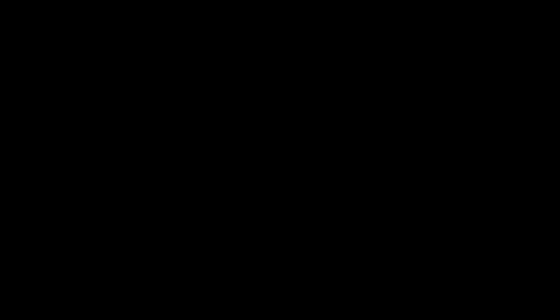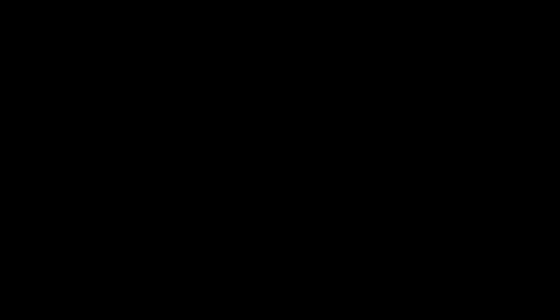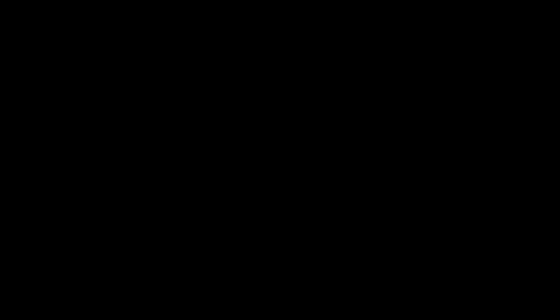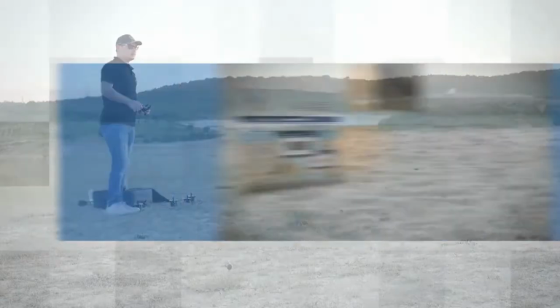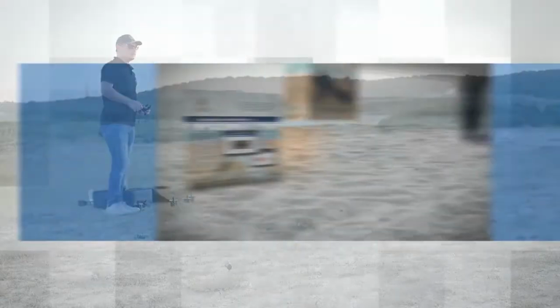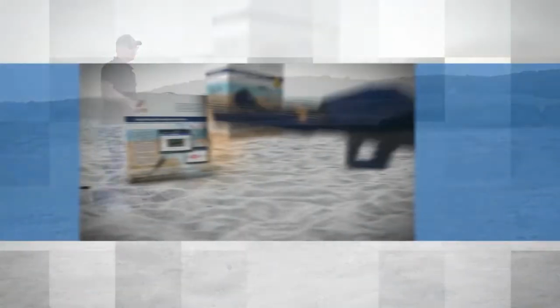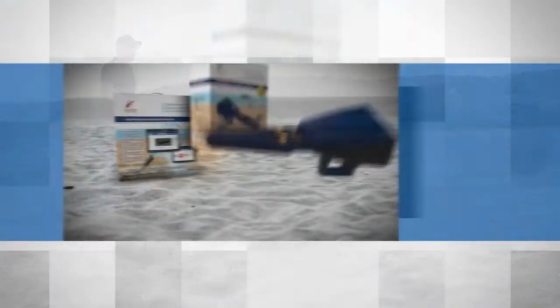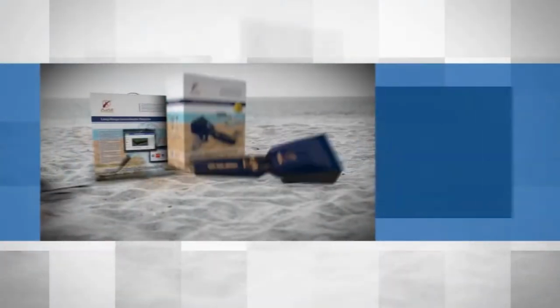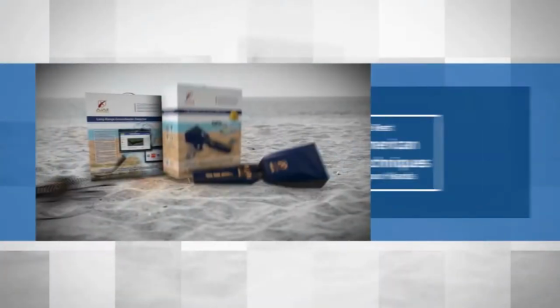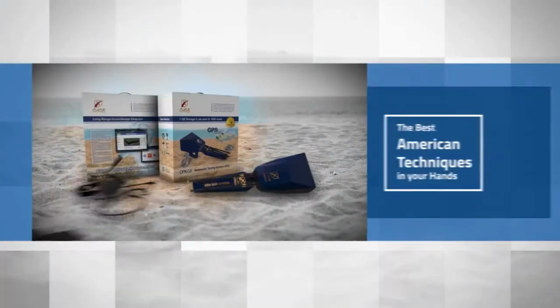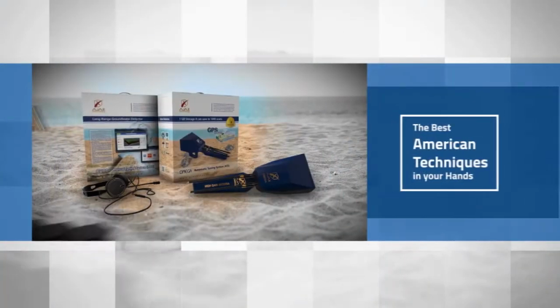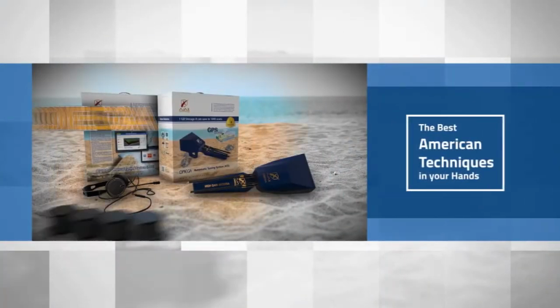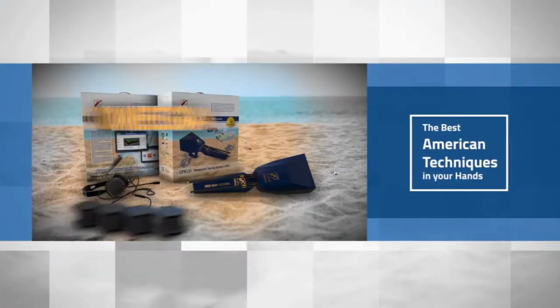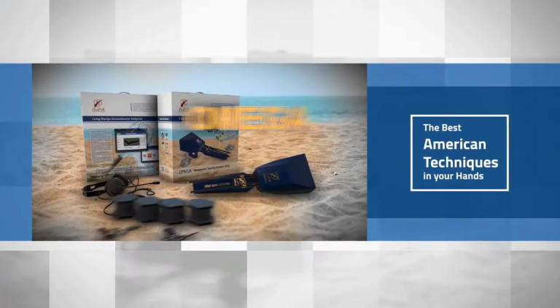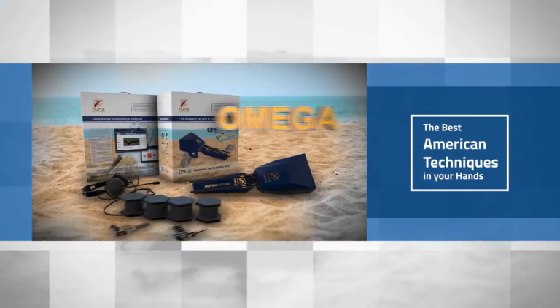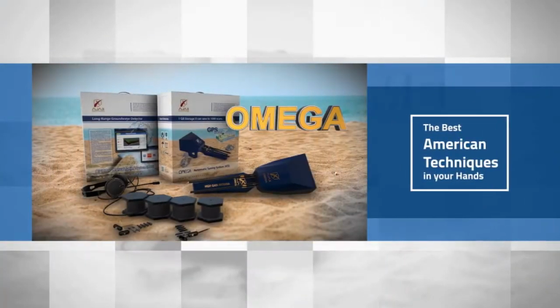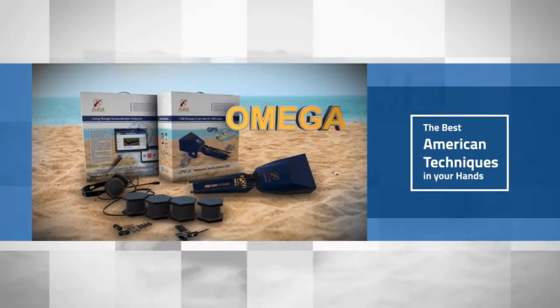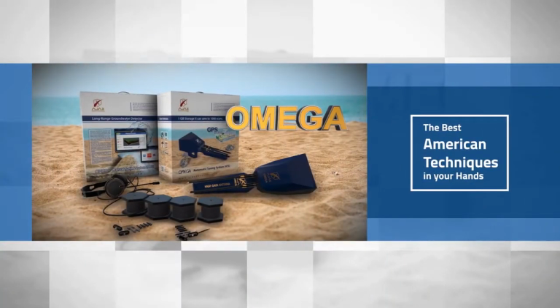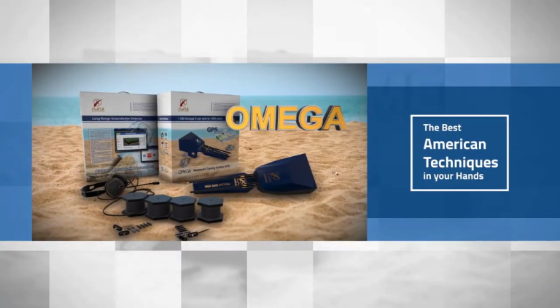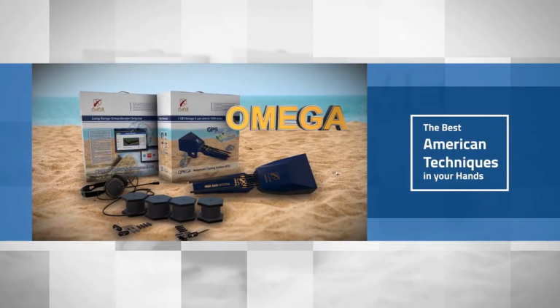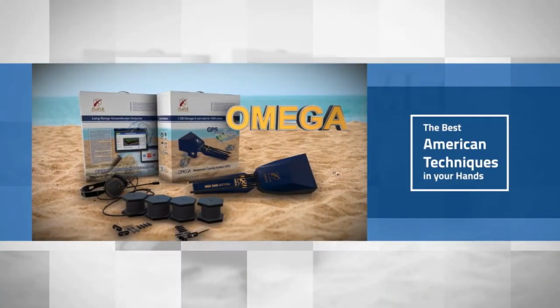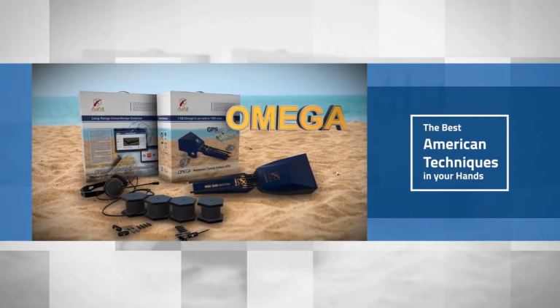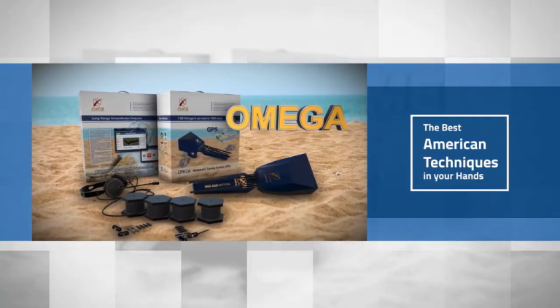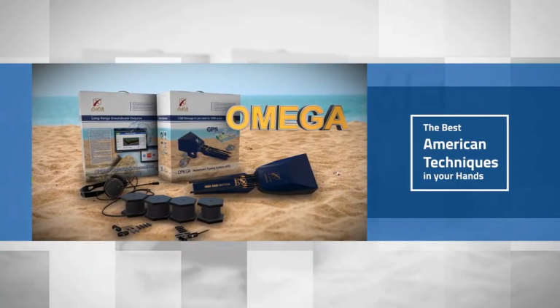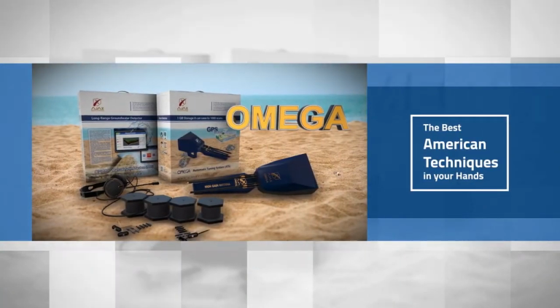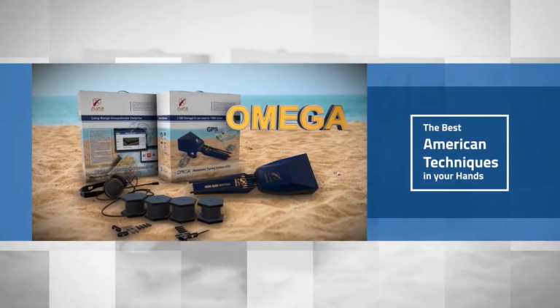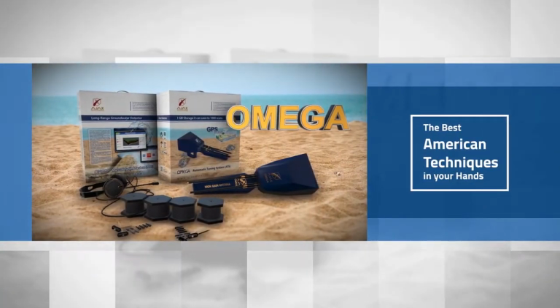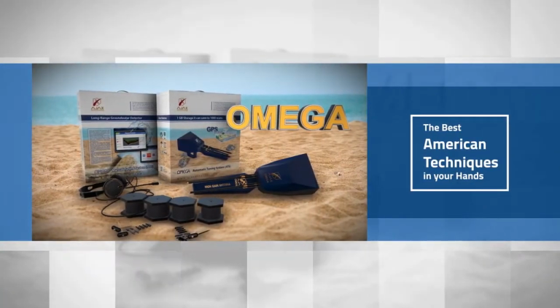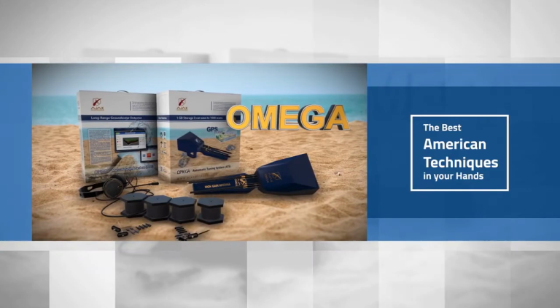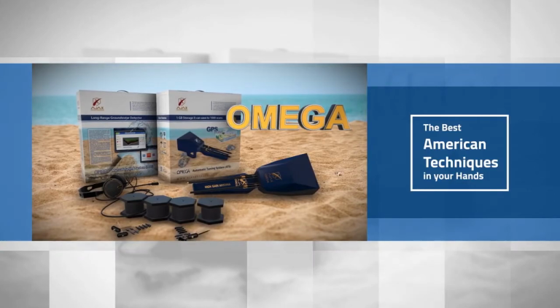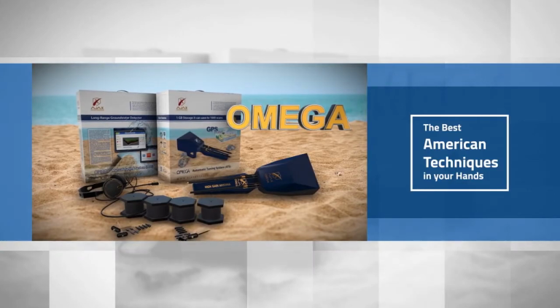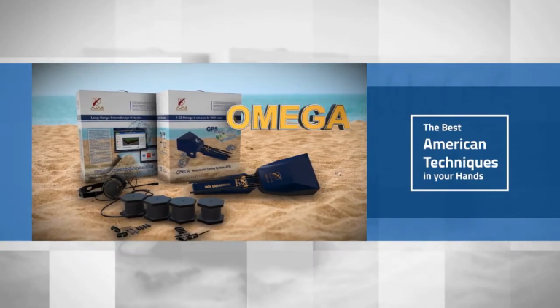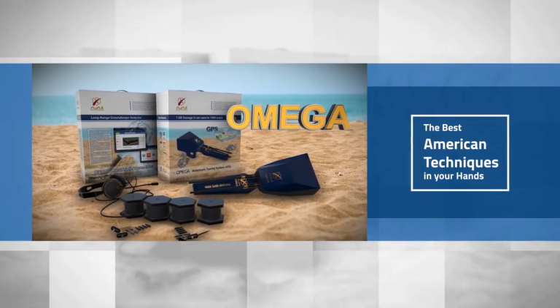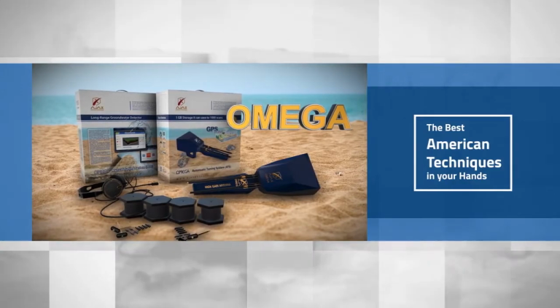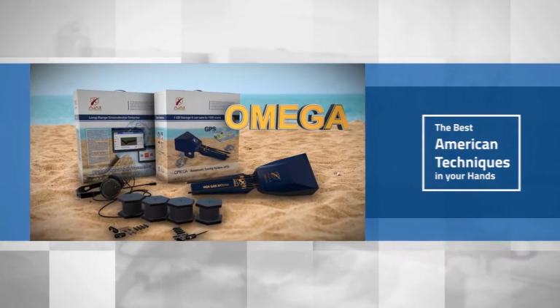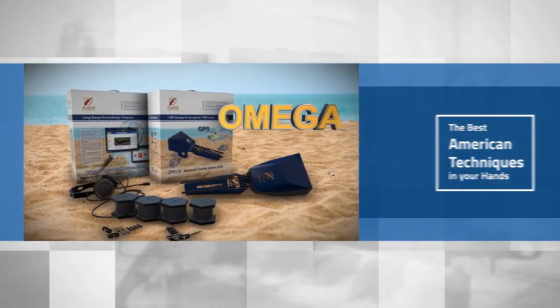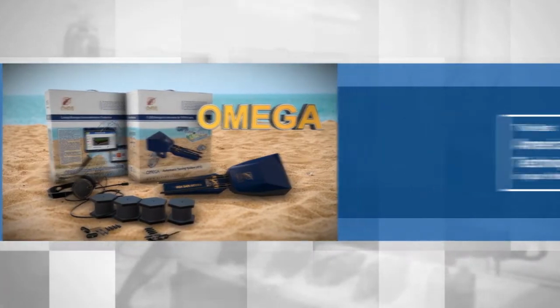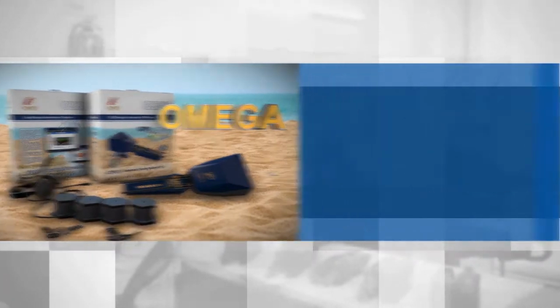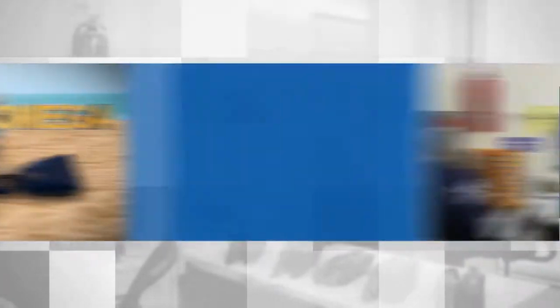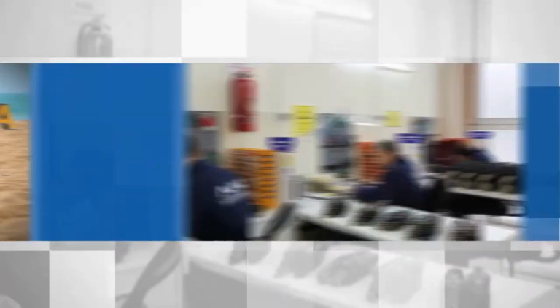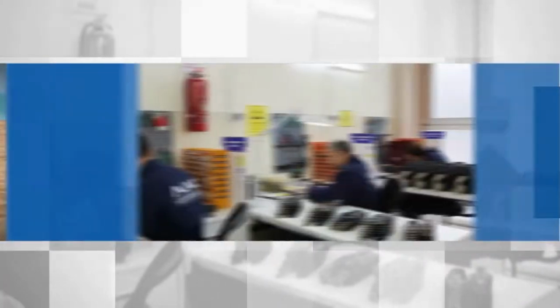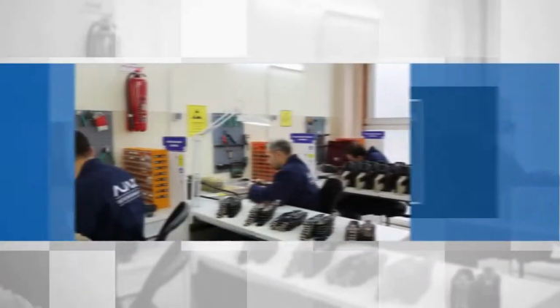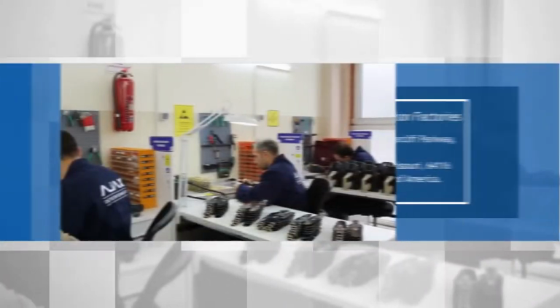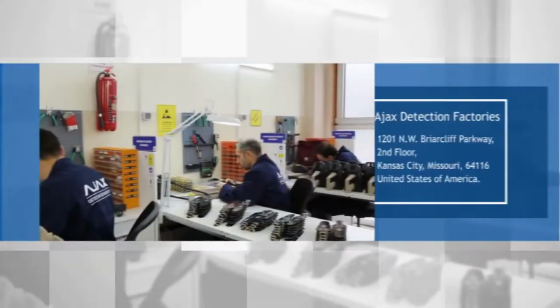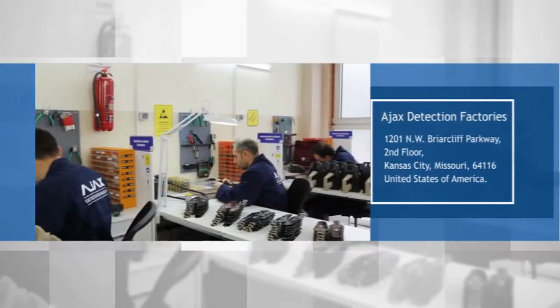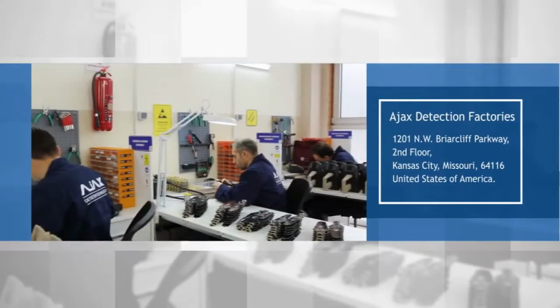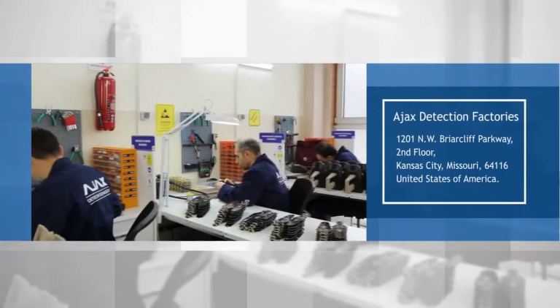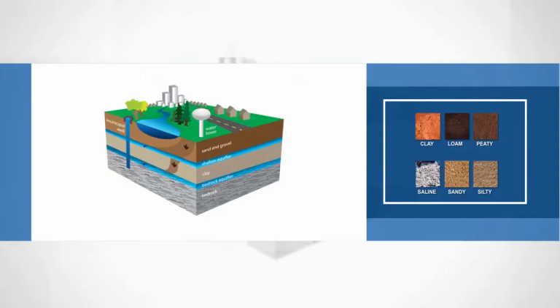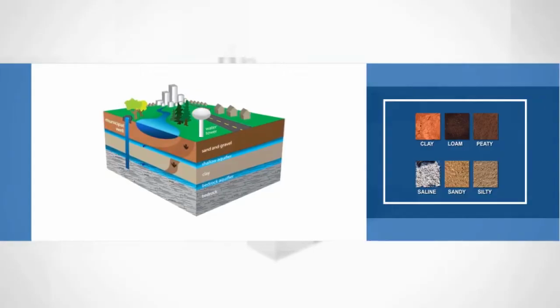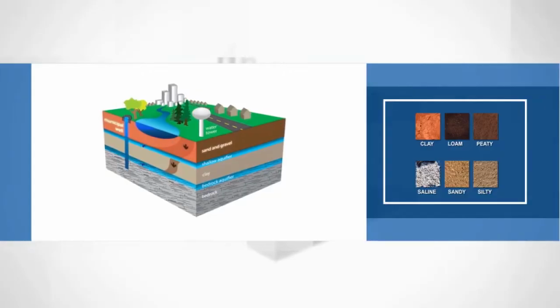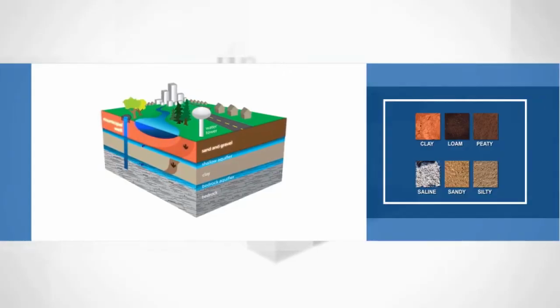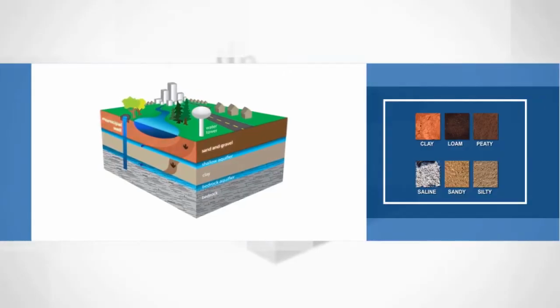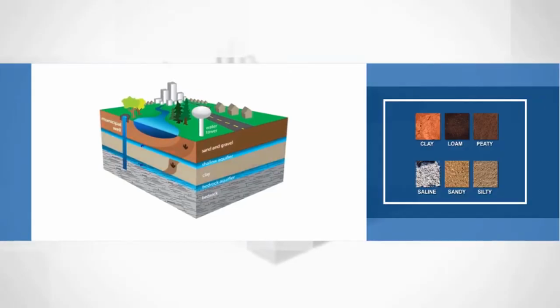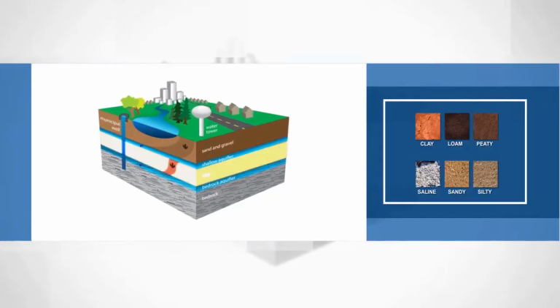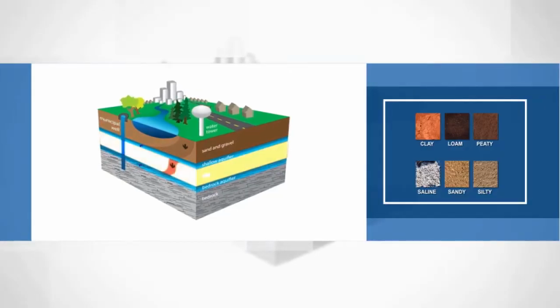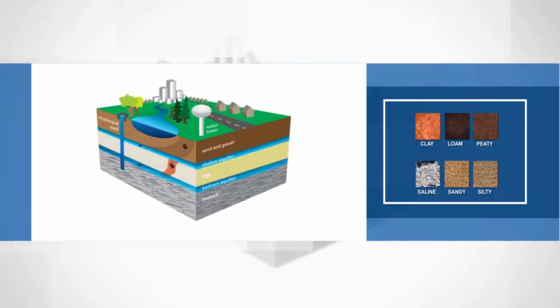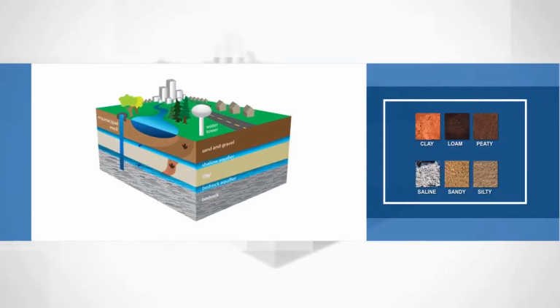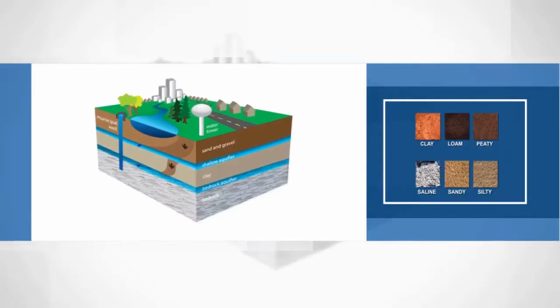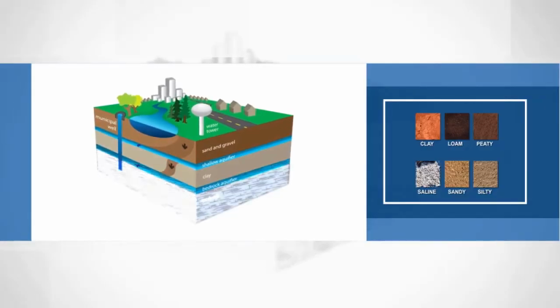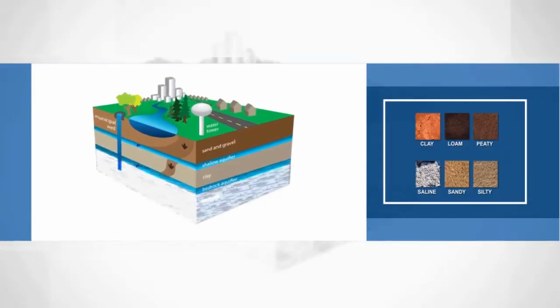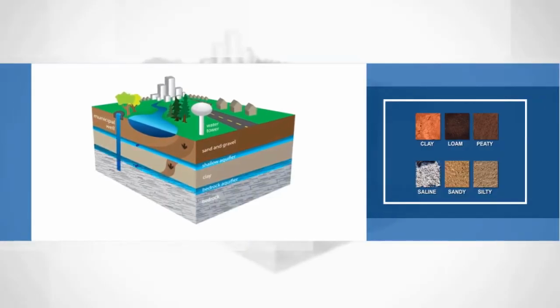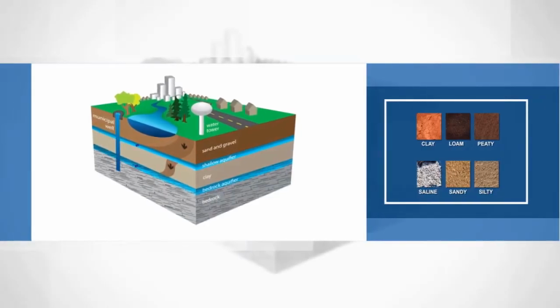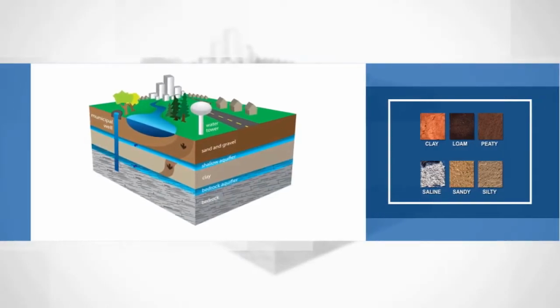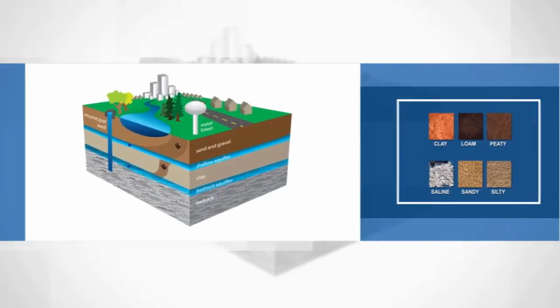Omega, the best American techniques in your hand. It has been manufactured to suit all types of soil.